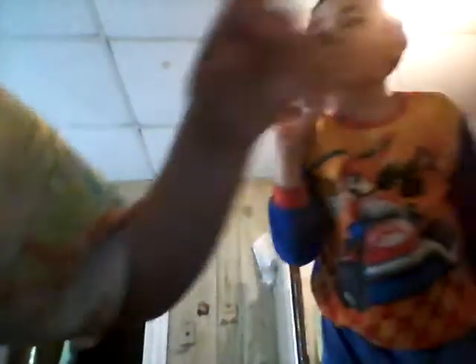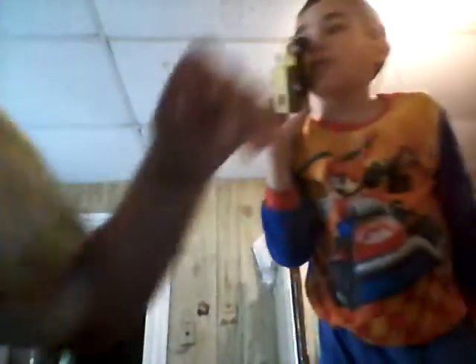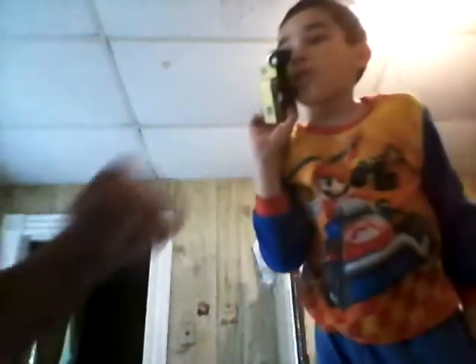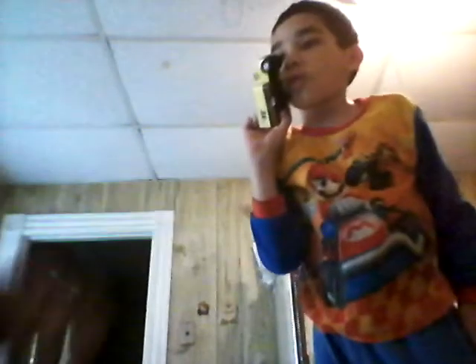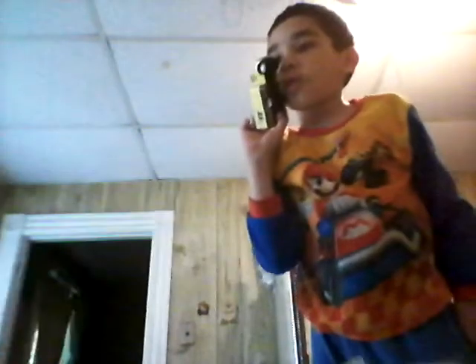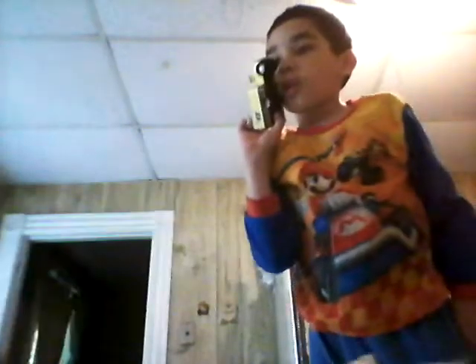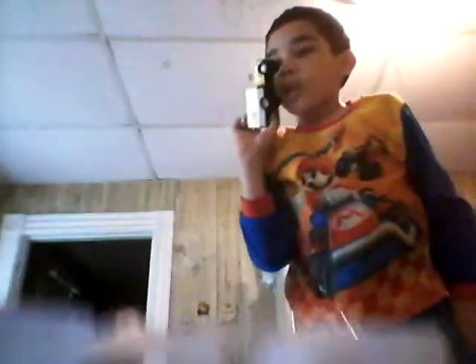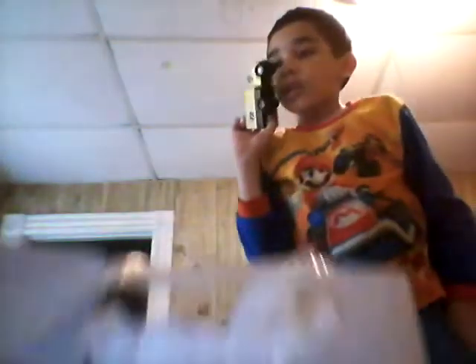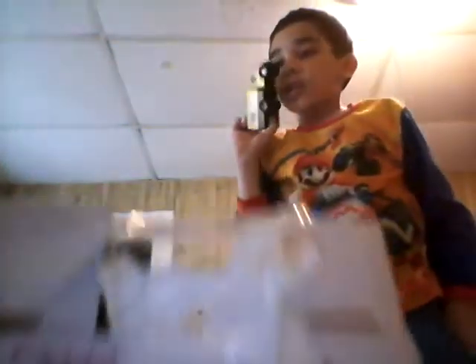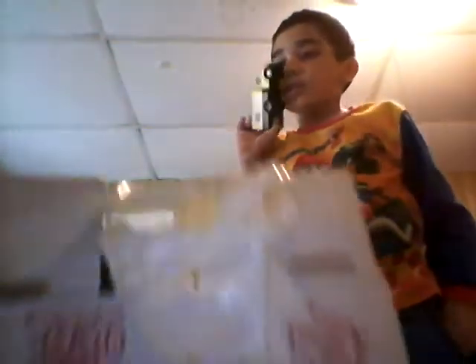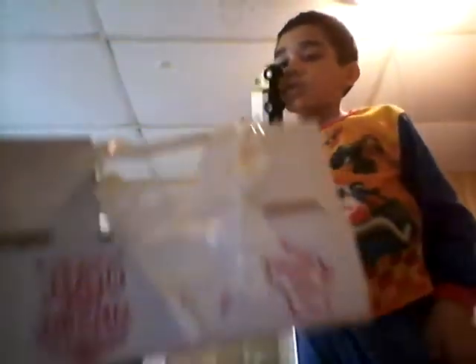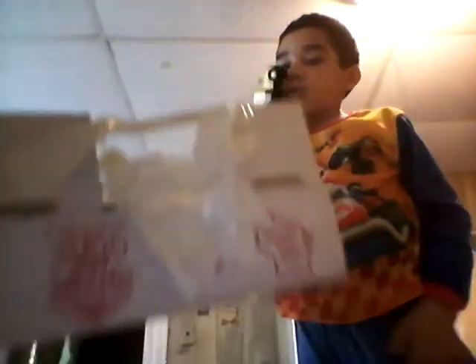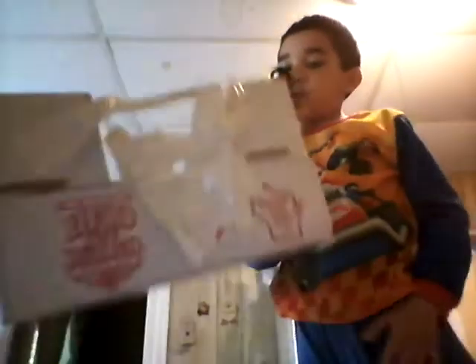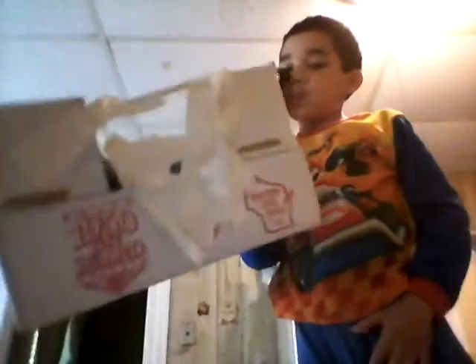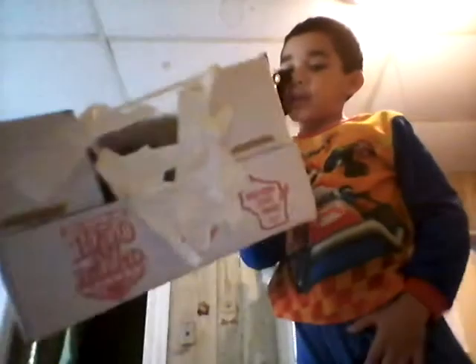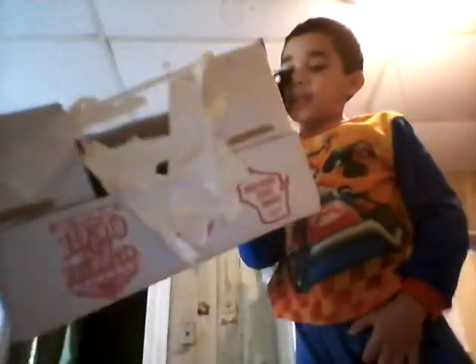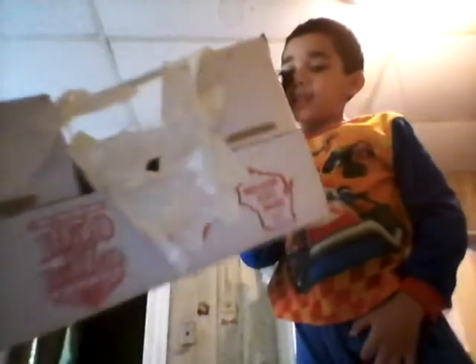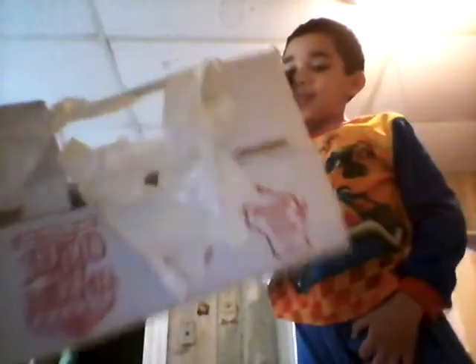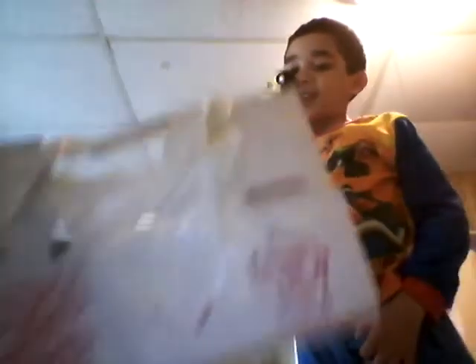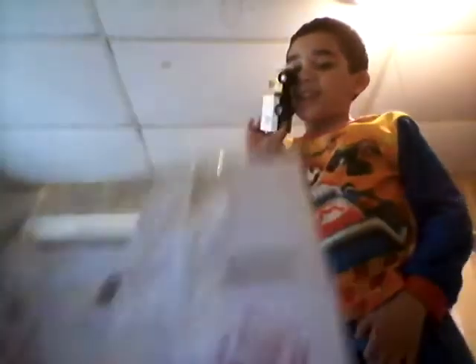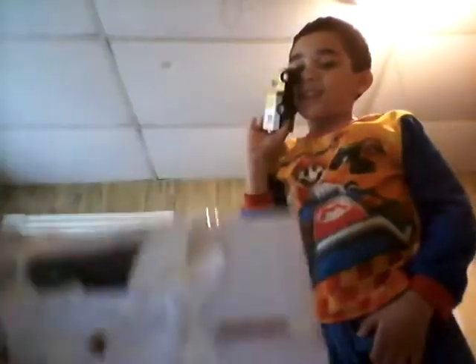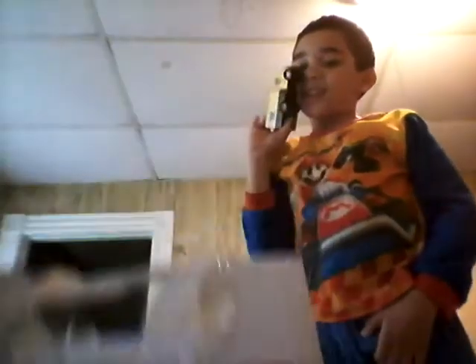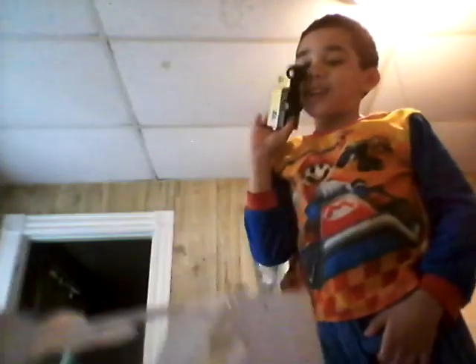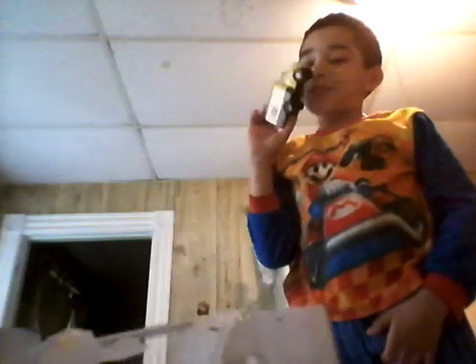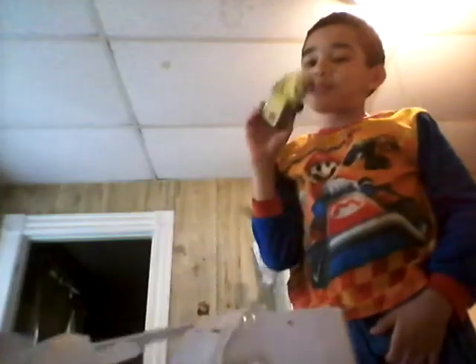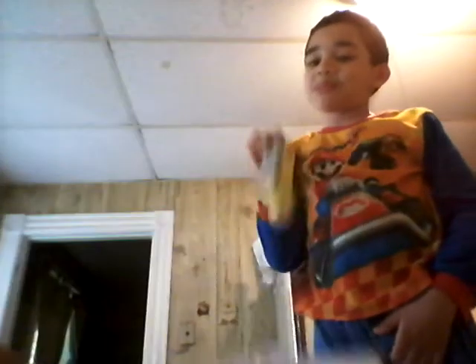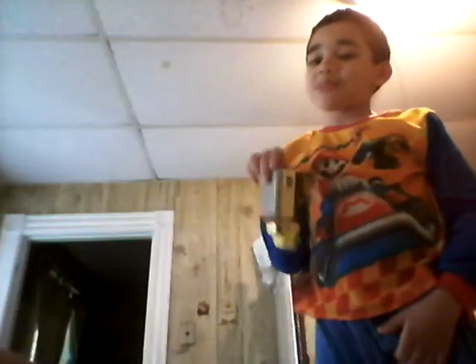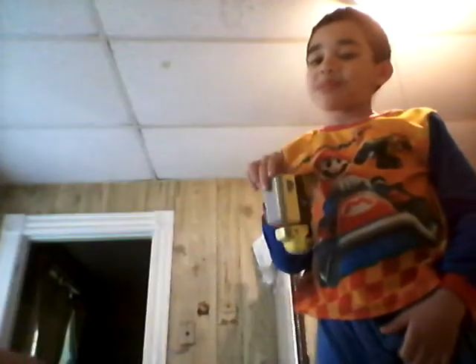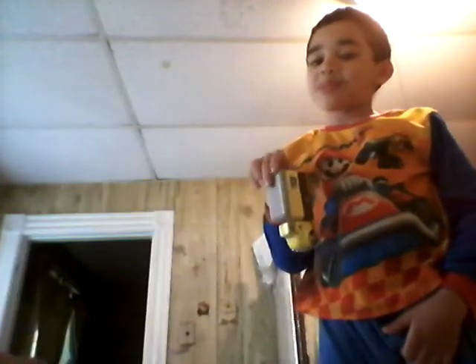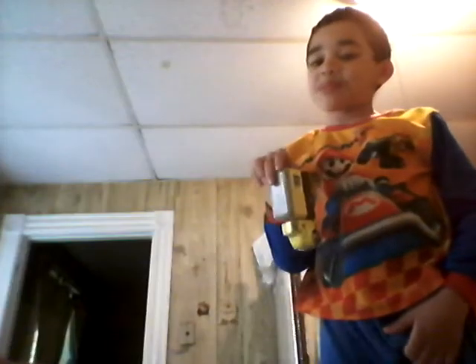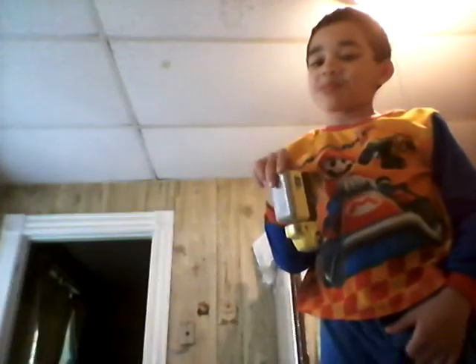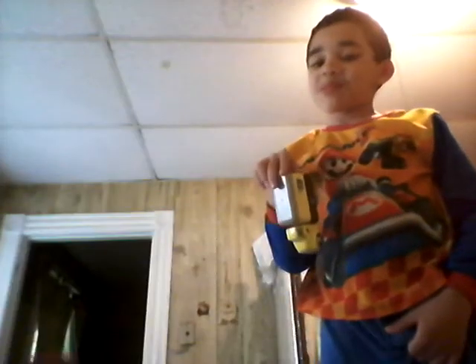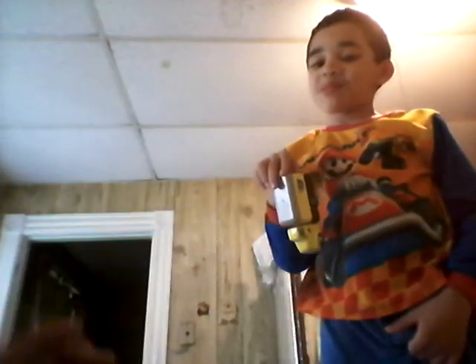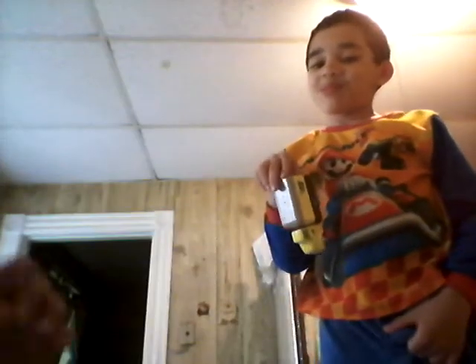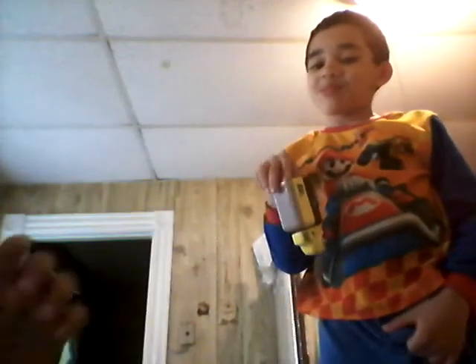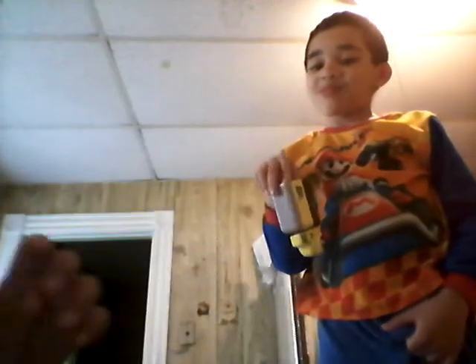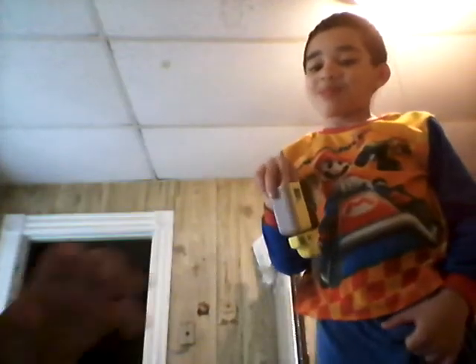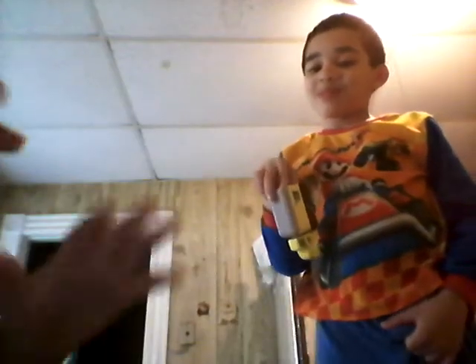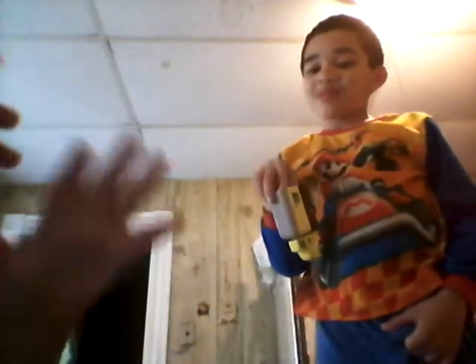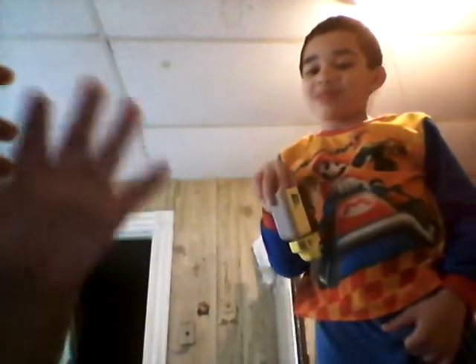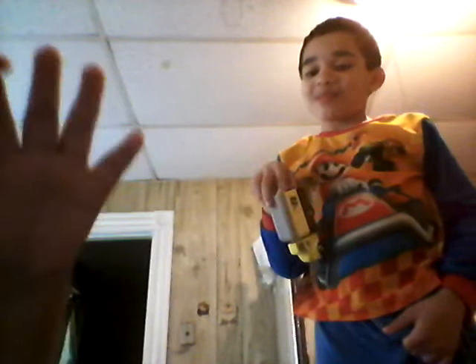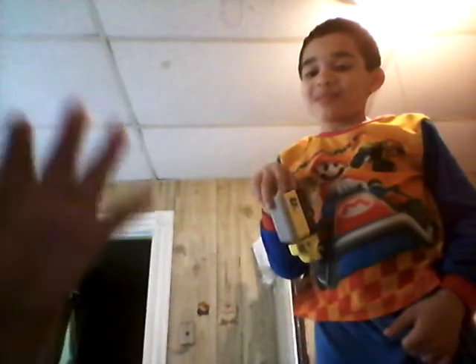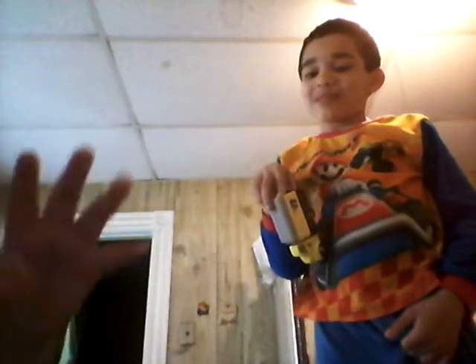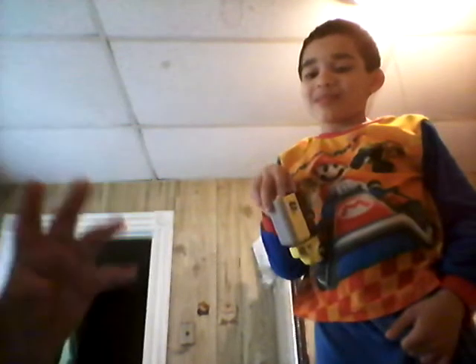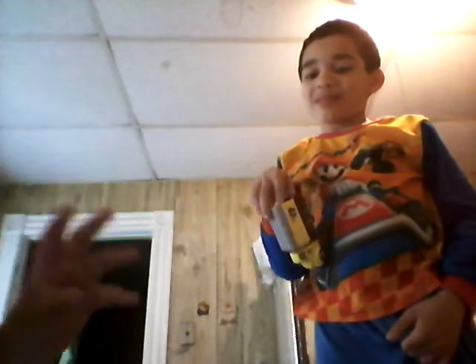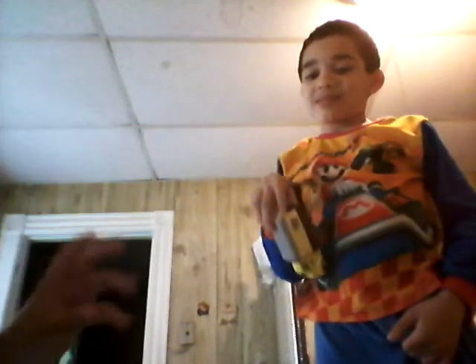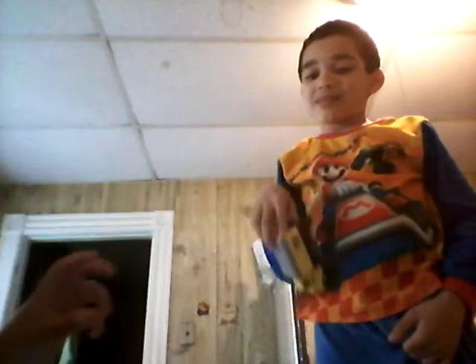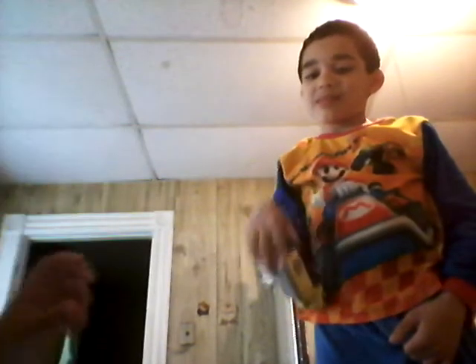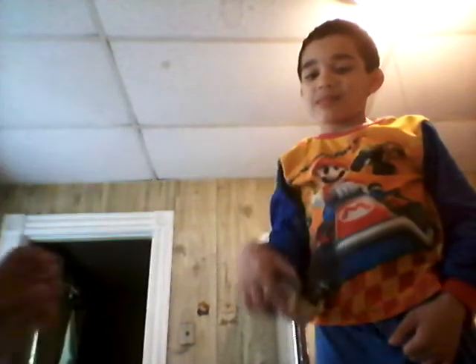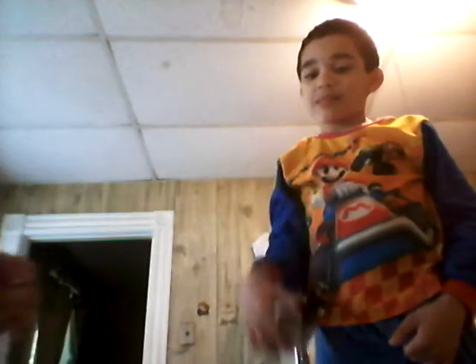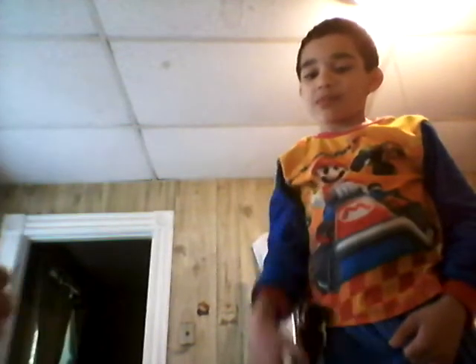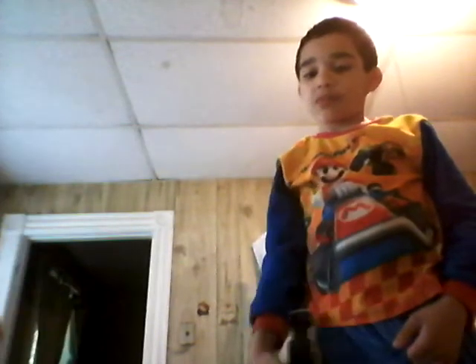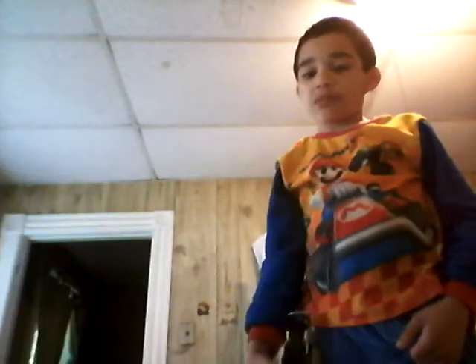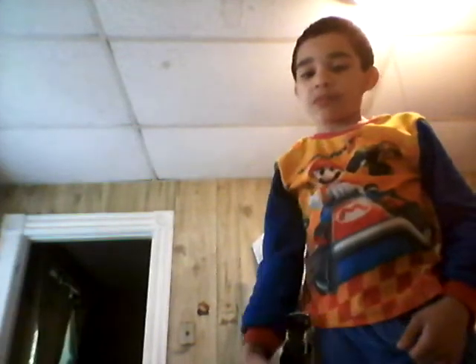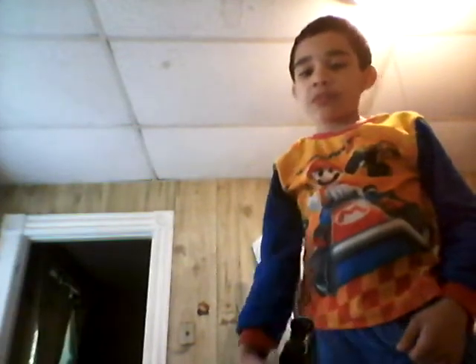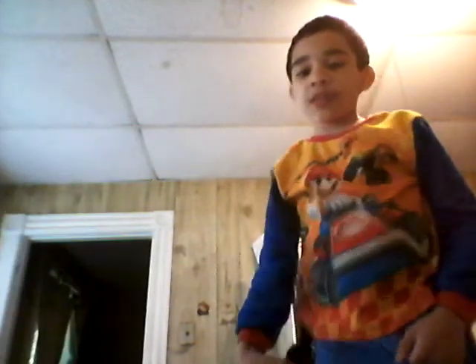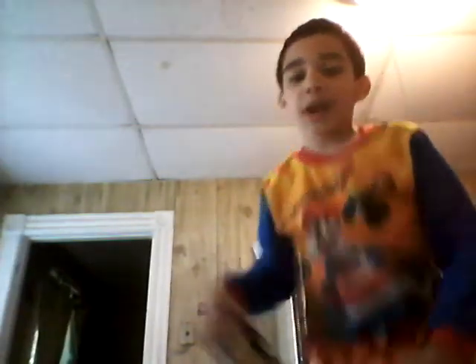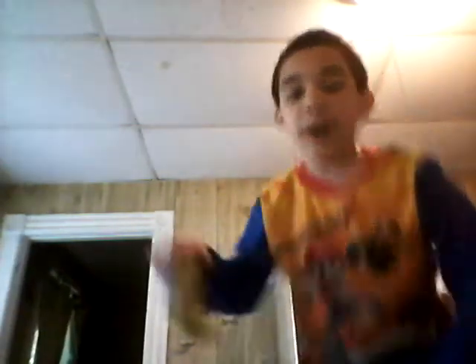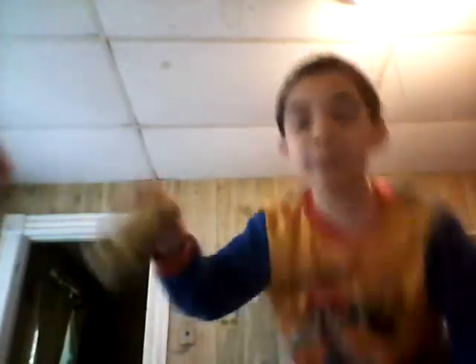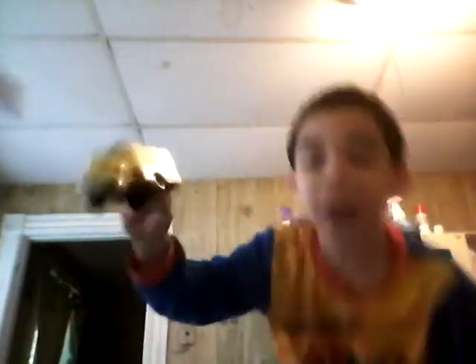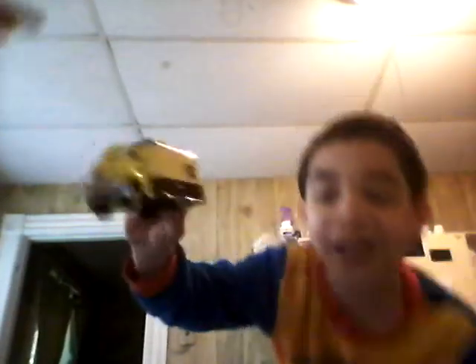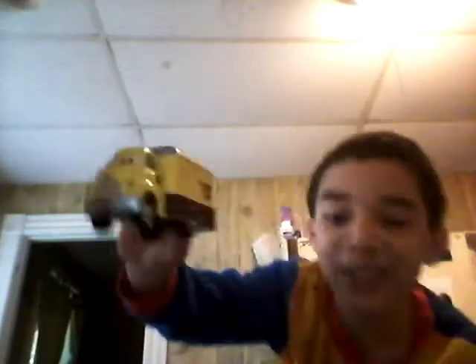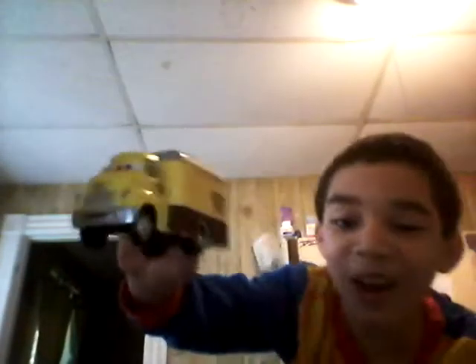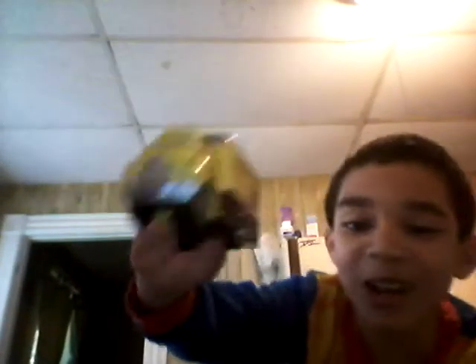Let's do the steering wheel! I'm back, guys!